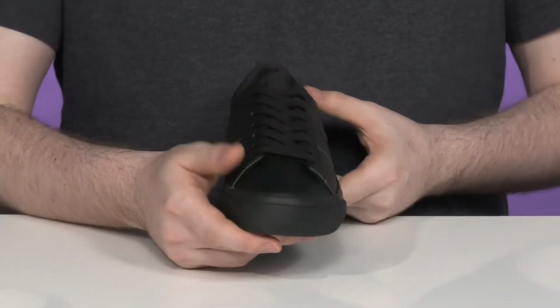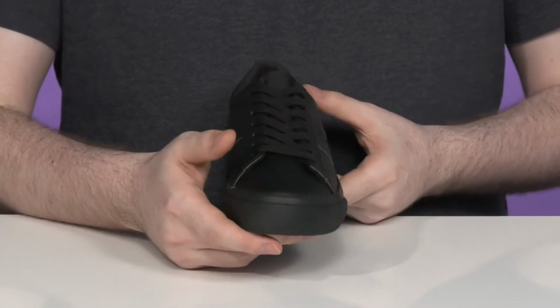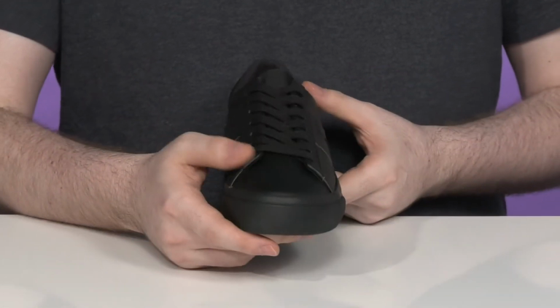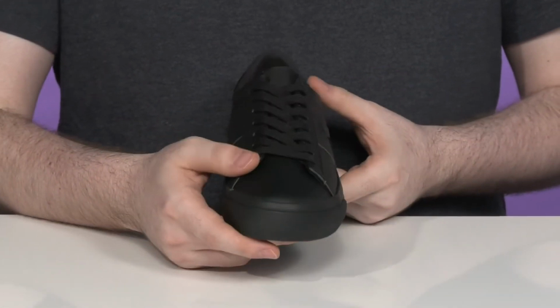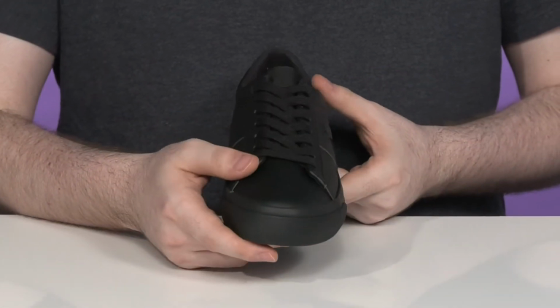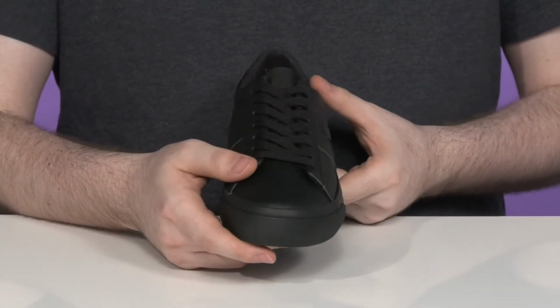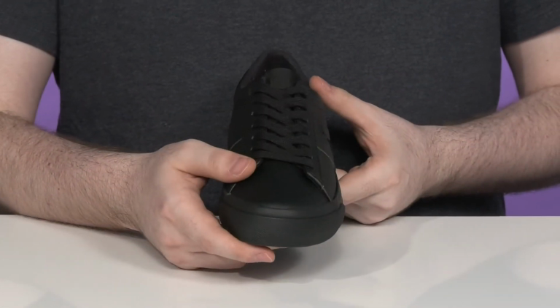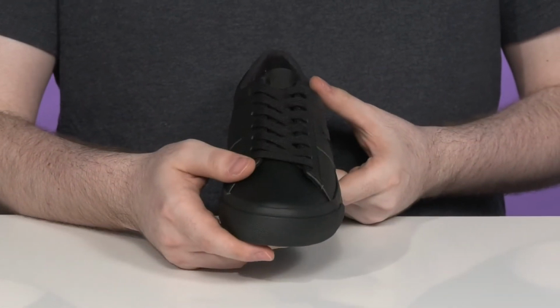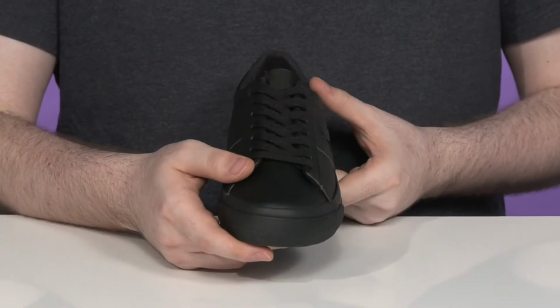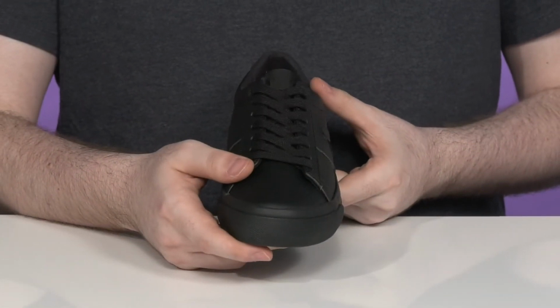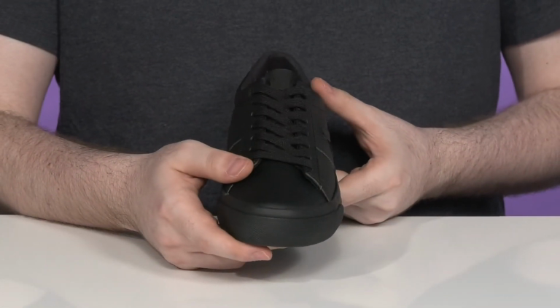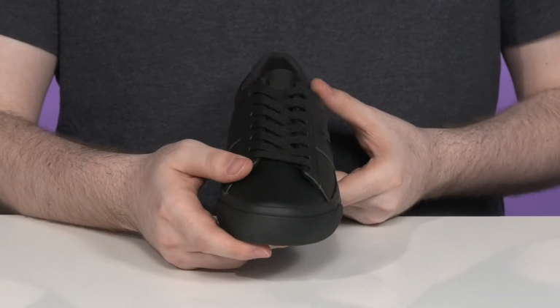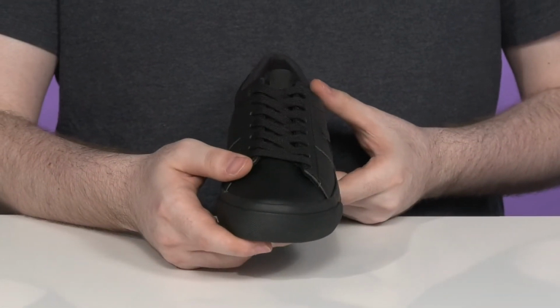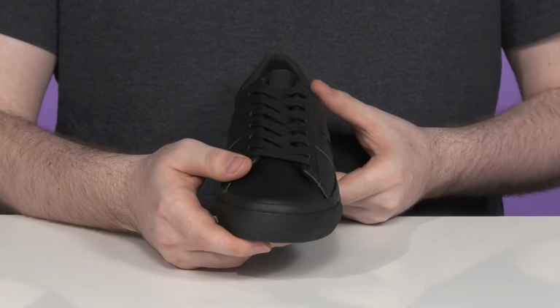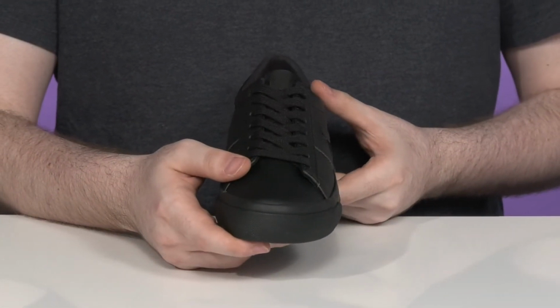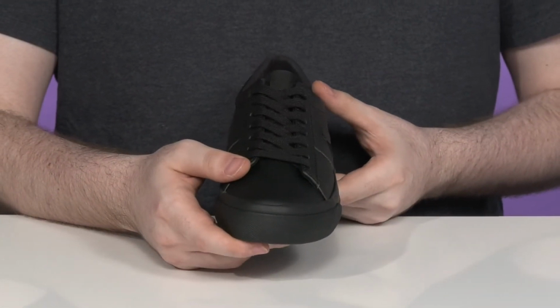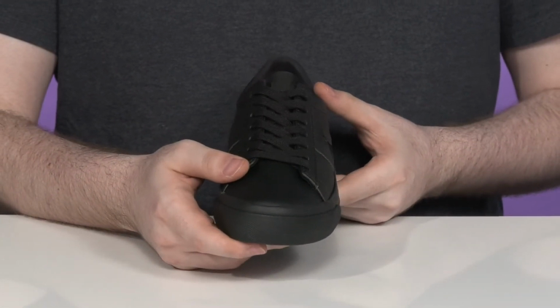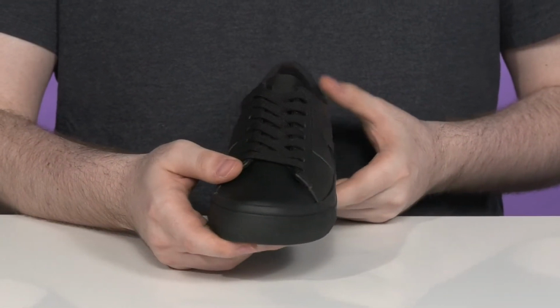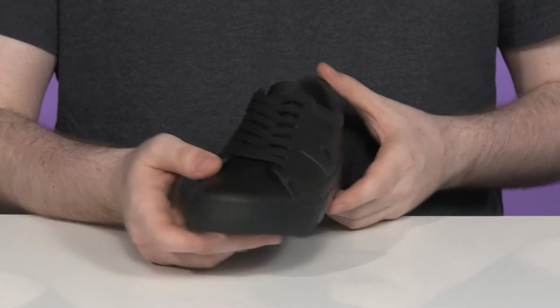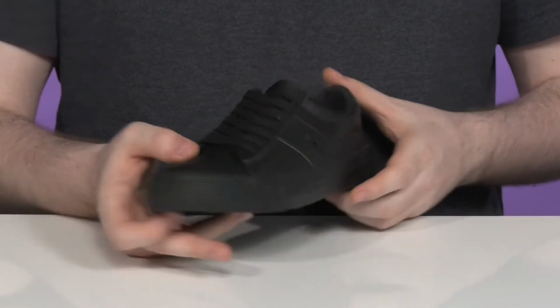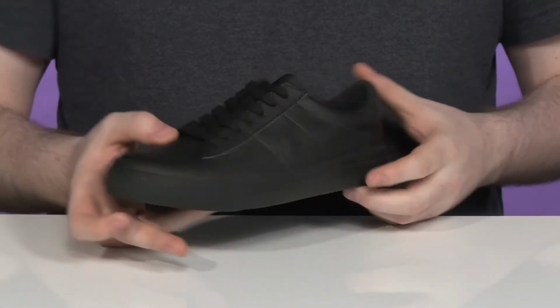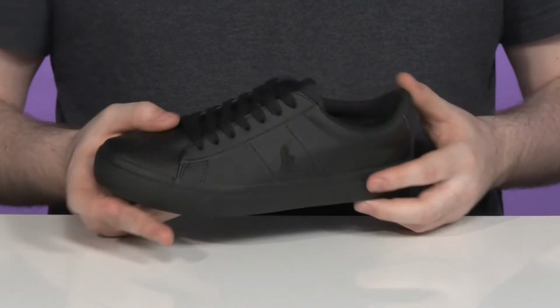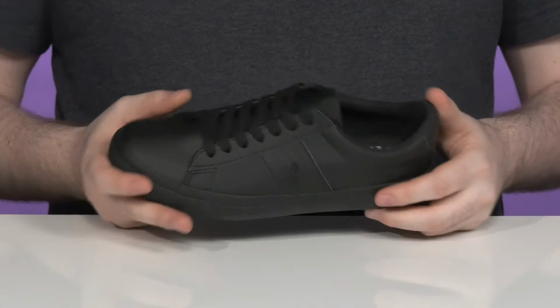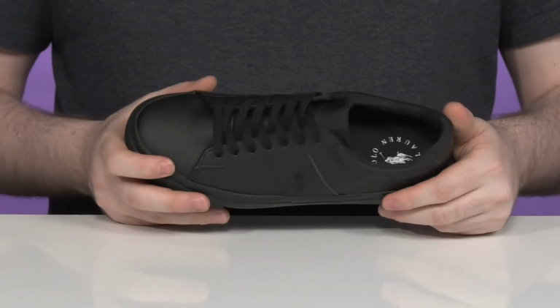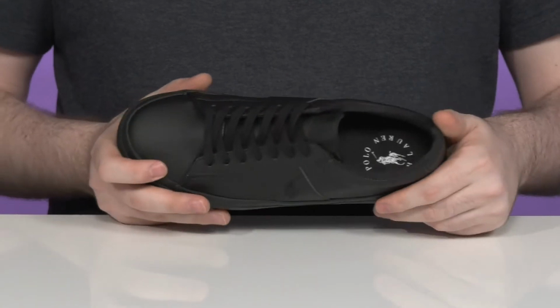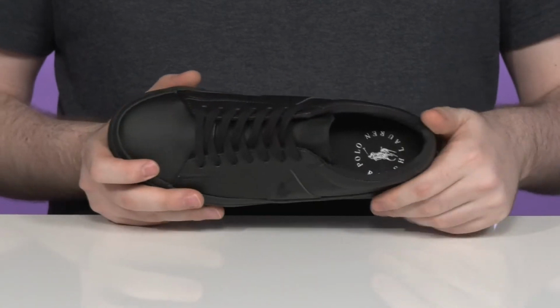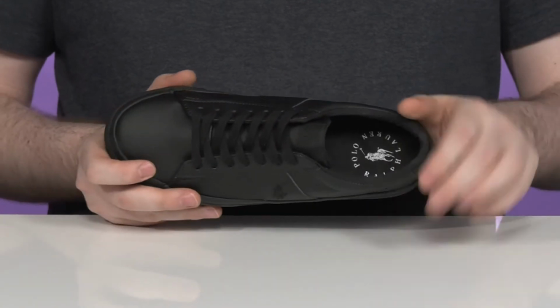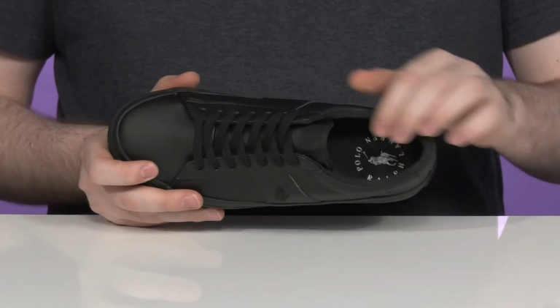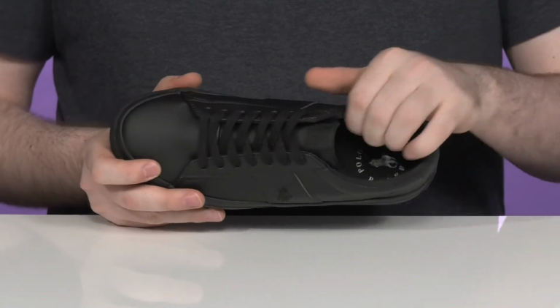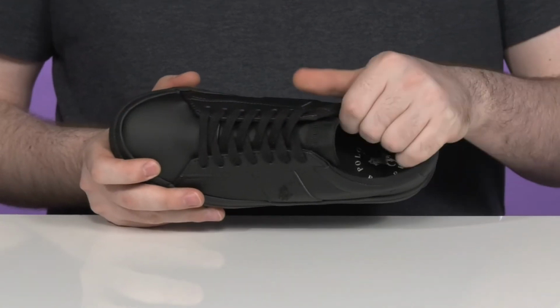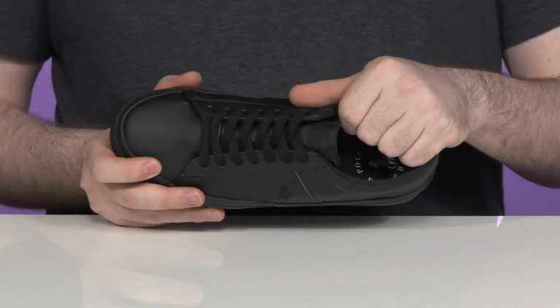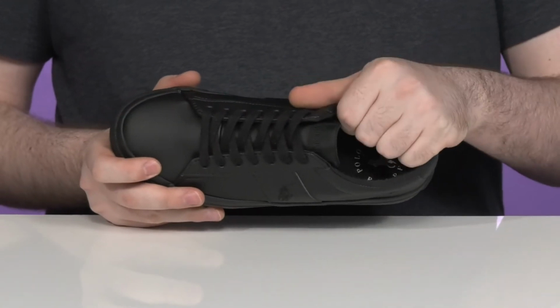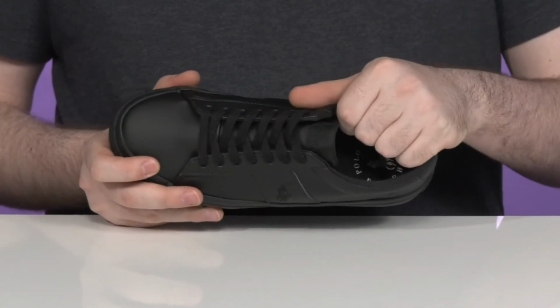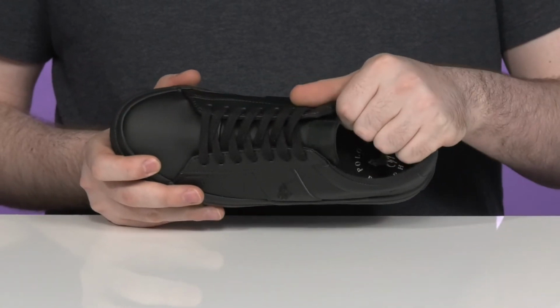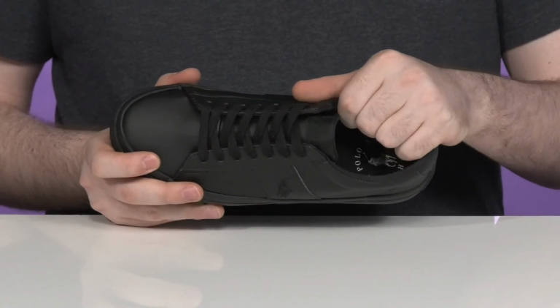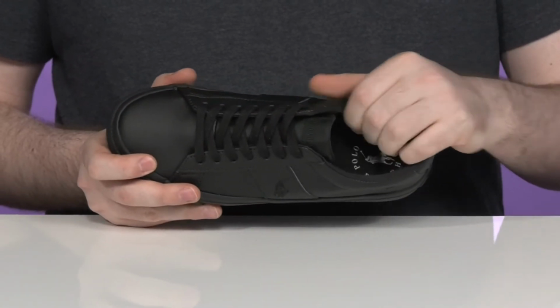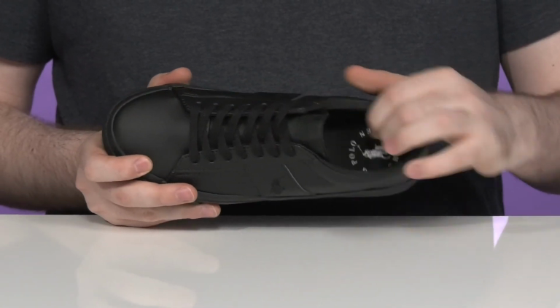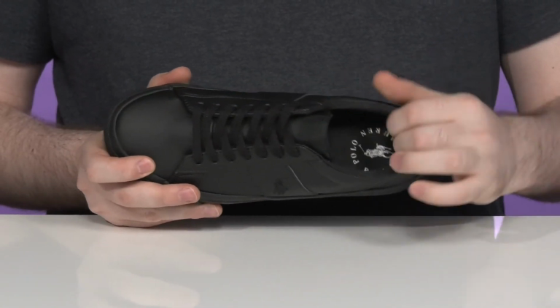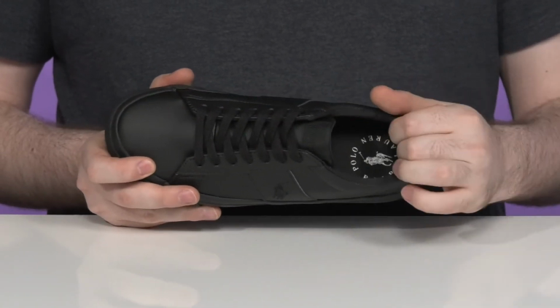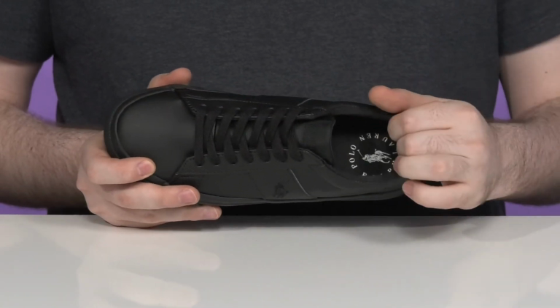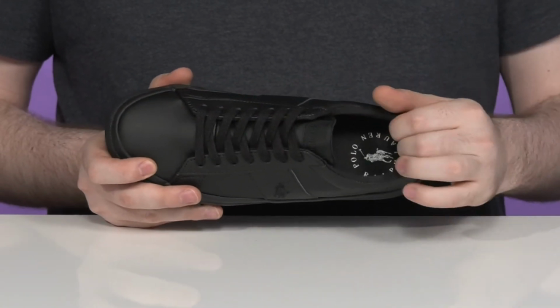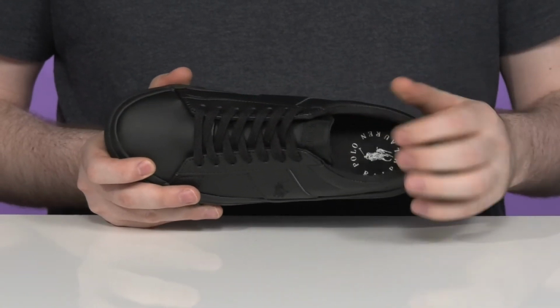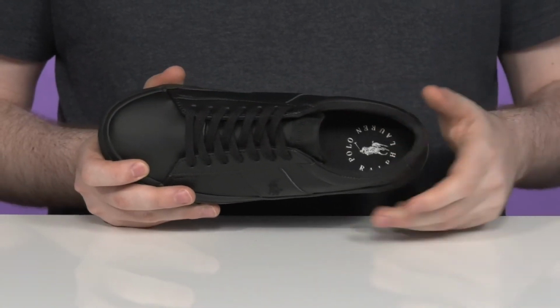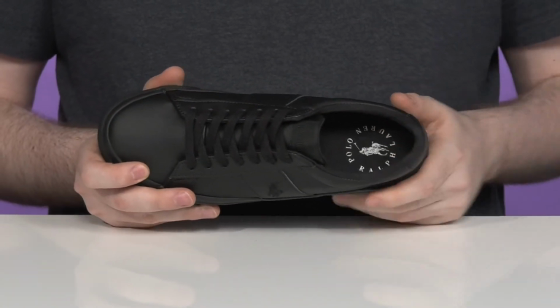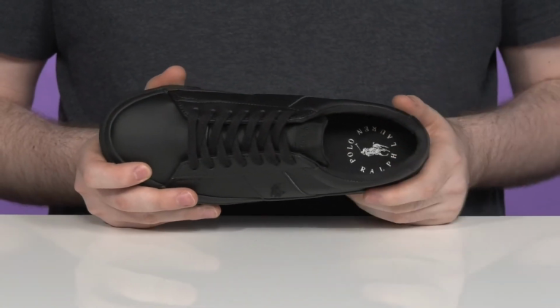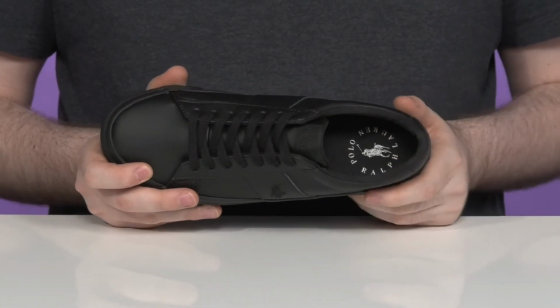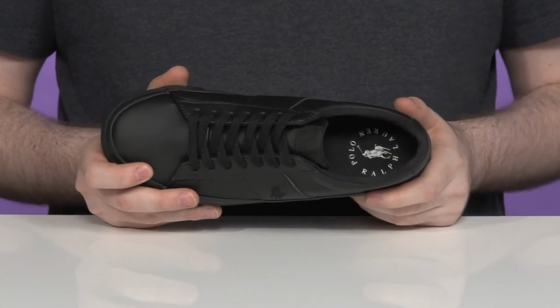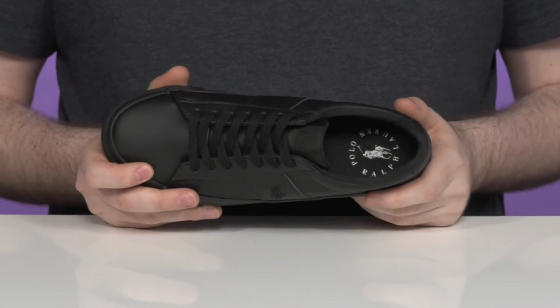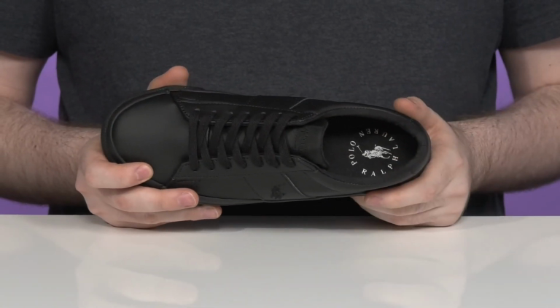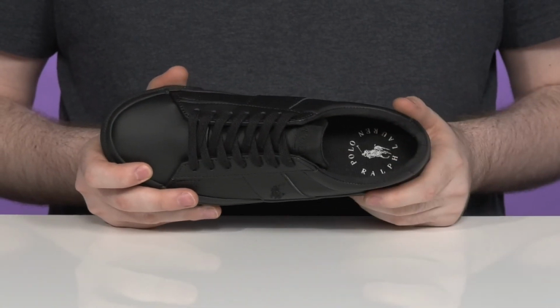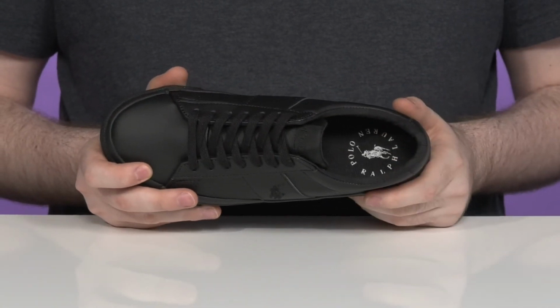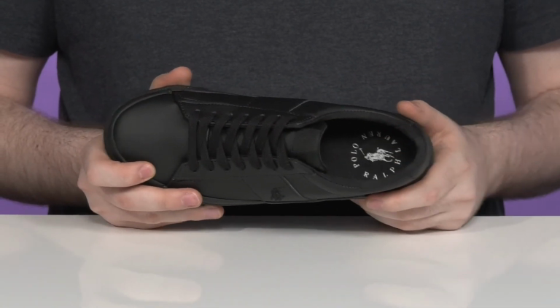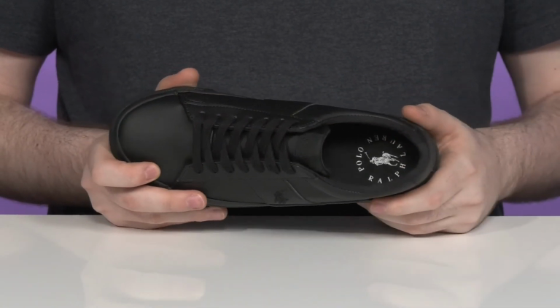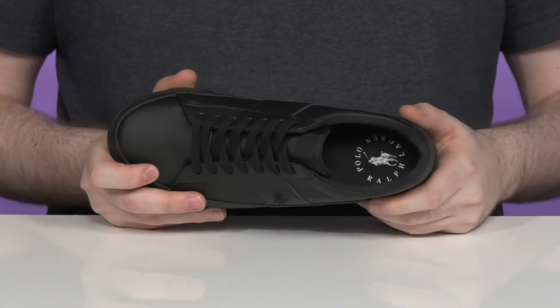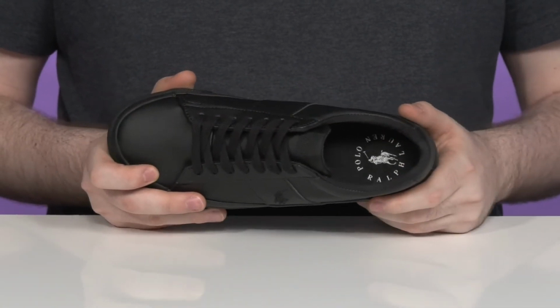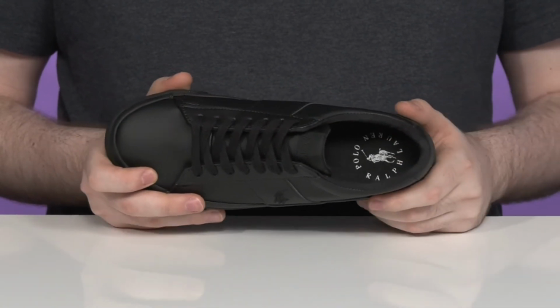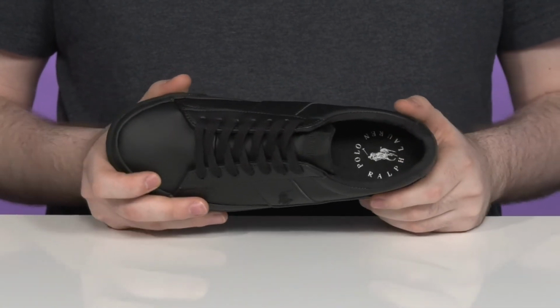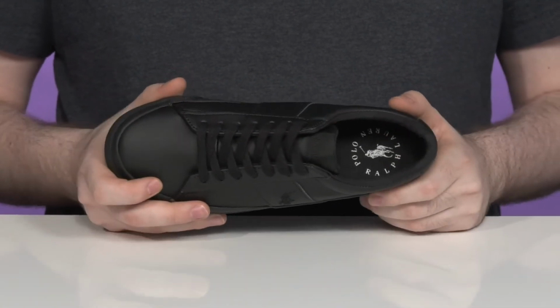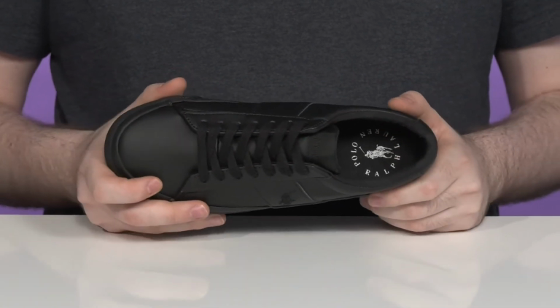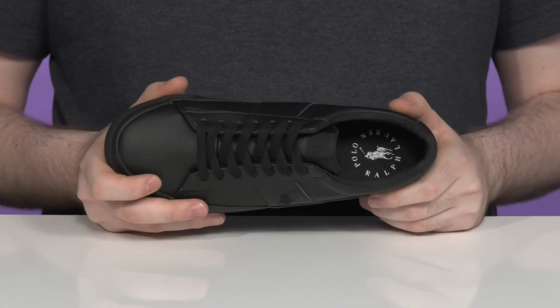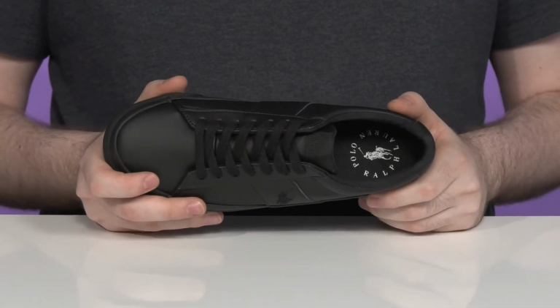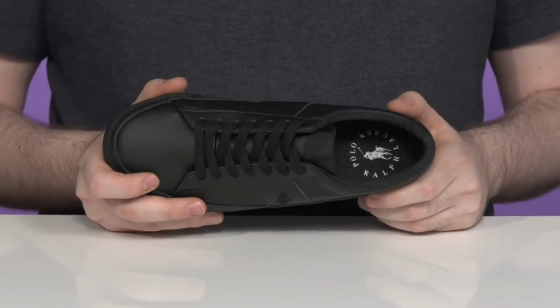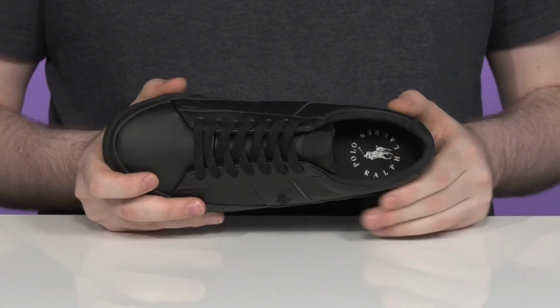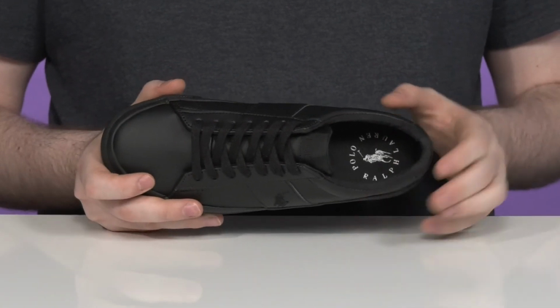The traditional lace-up is going to keep it secure. And the inside has very padded mesh, keeping it breathable and supportive for all-day wear.